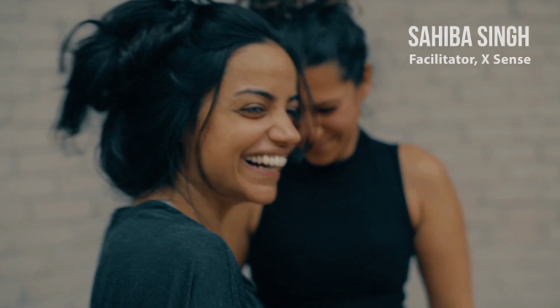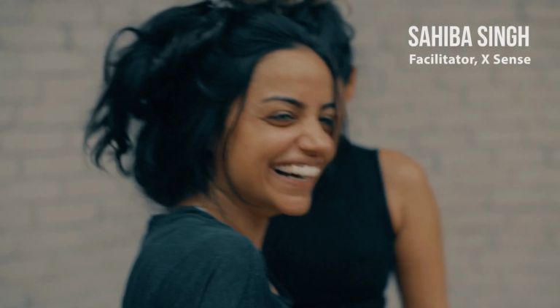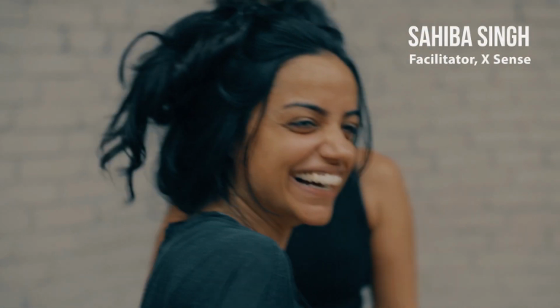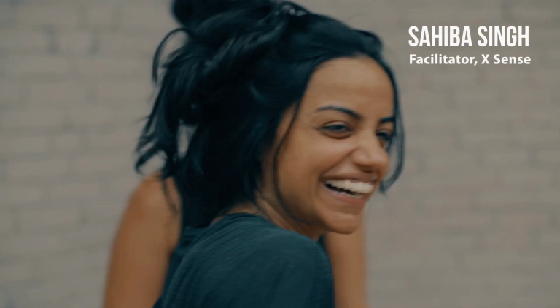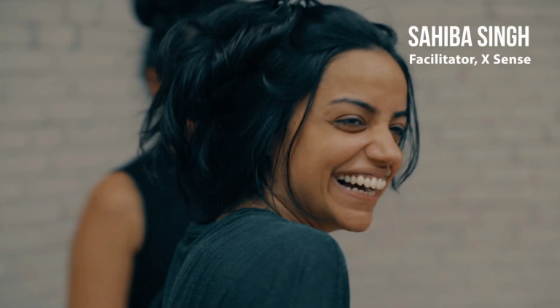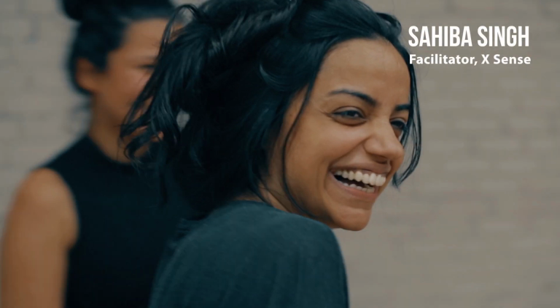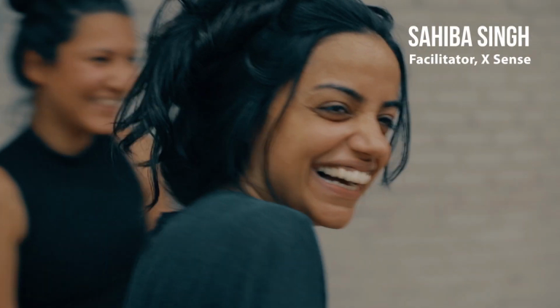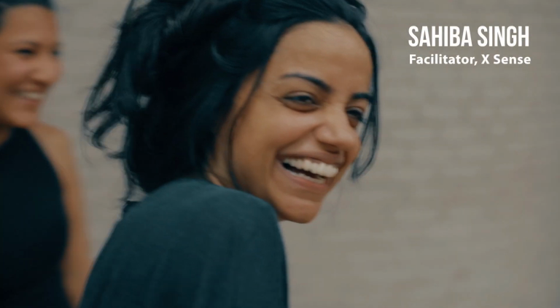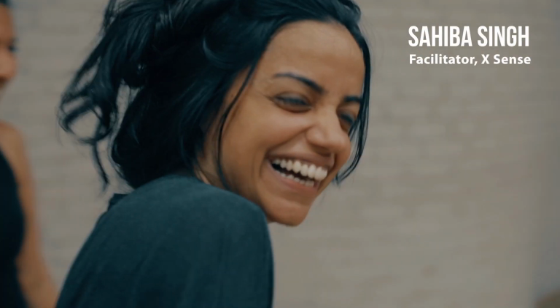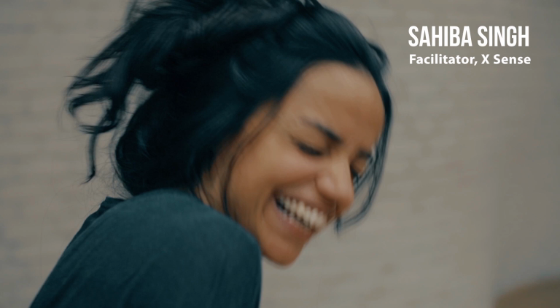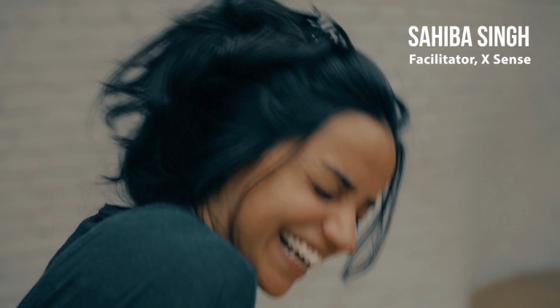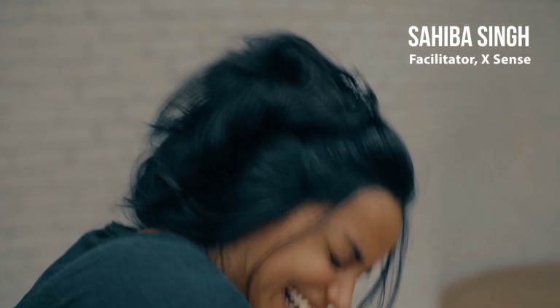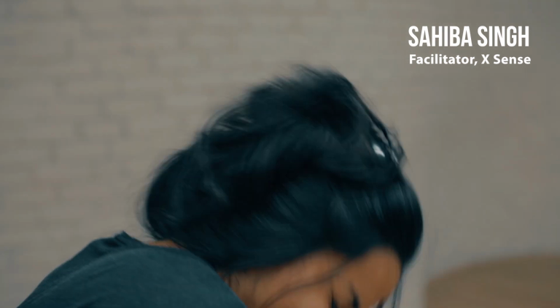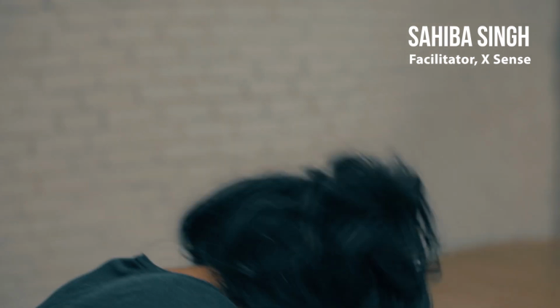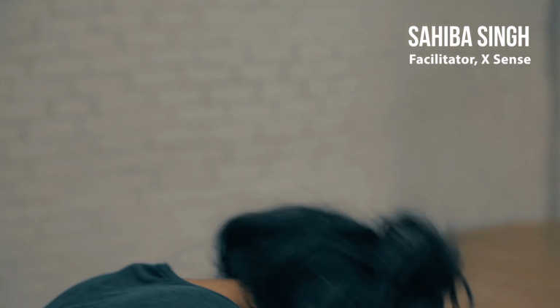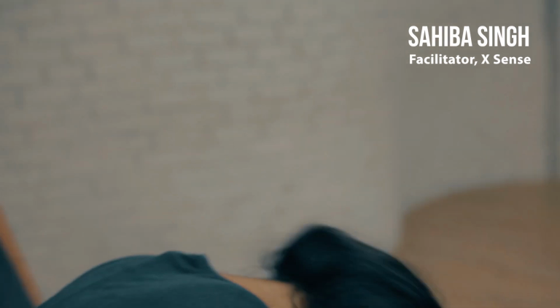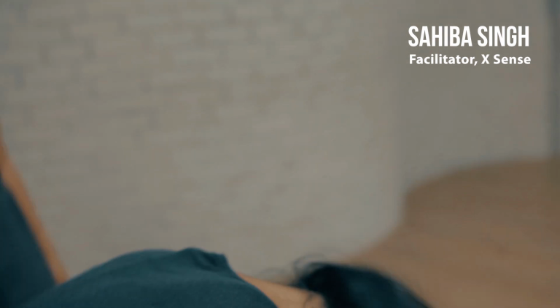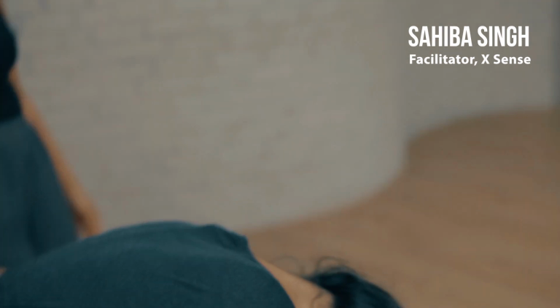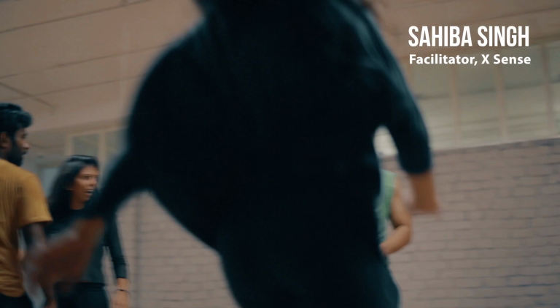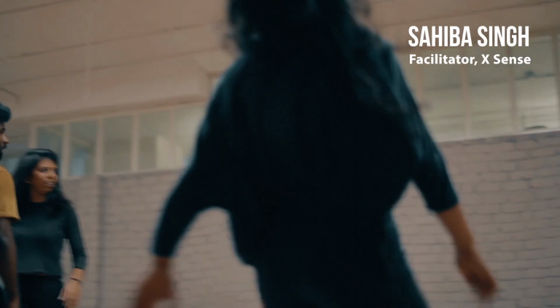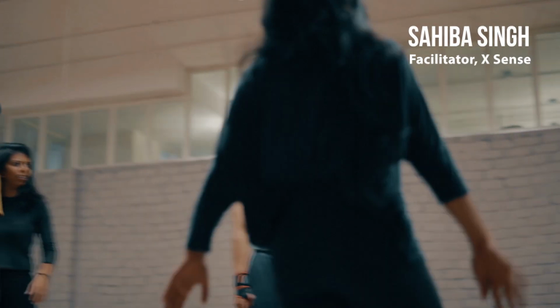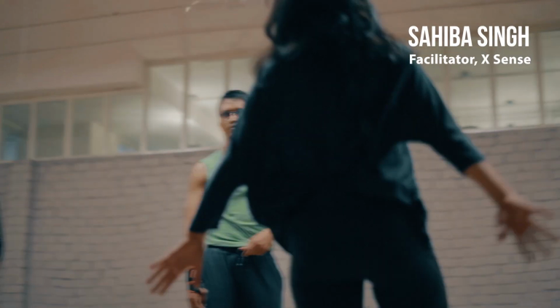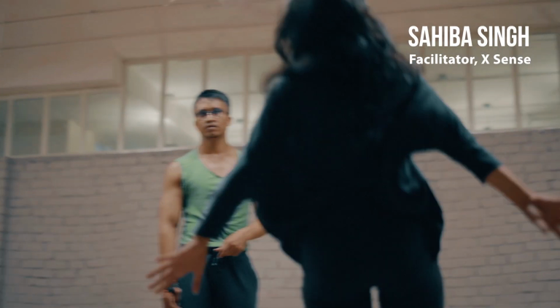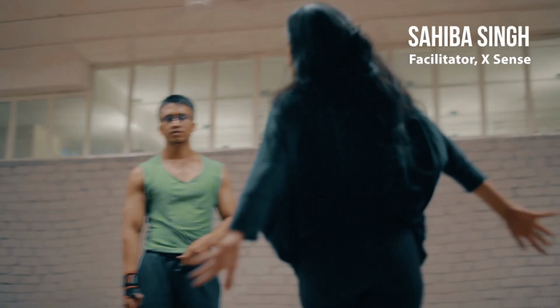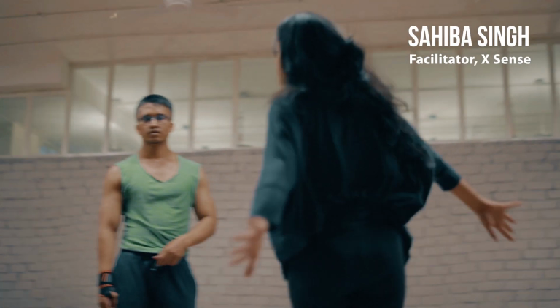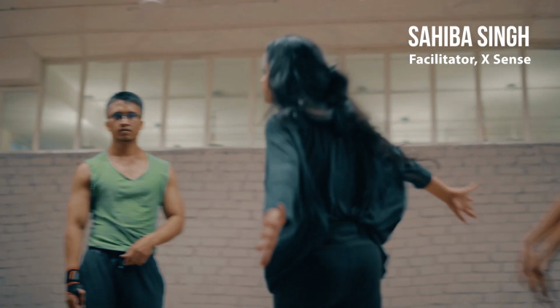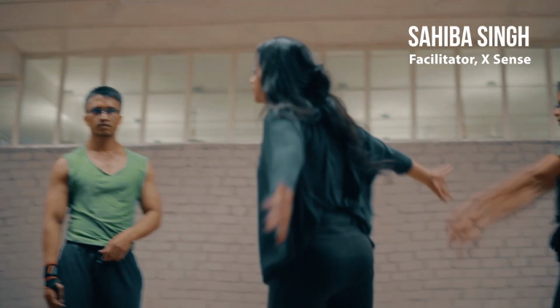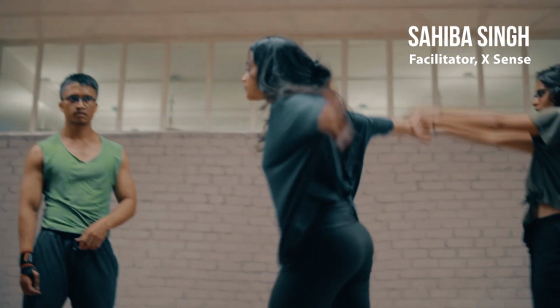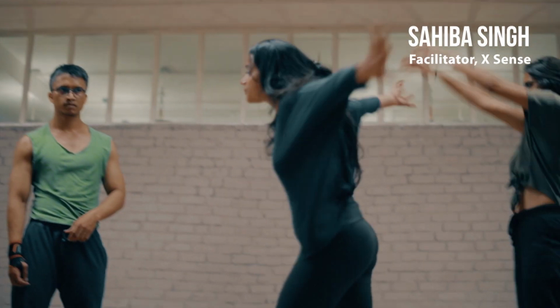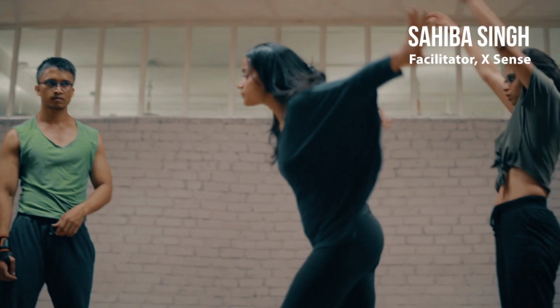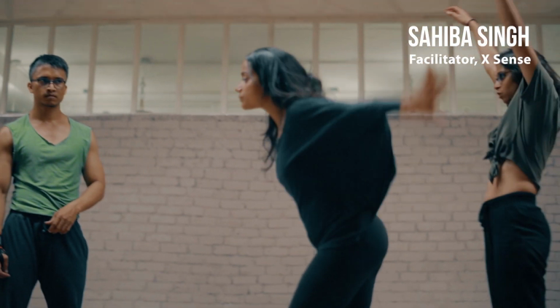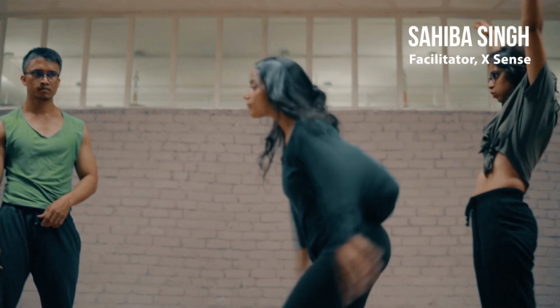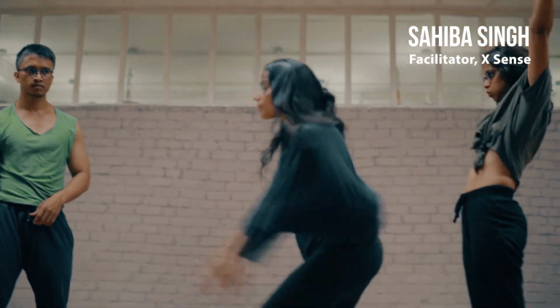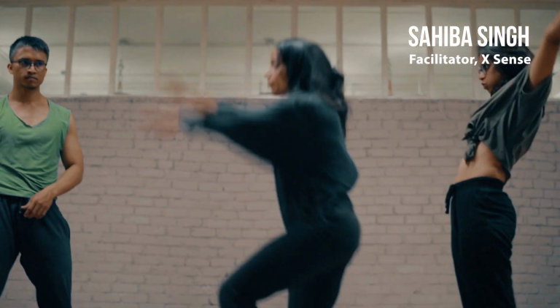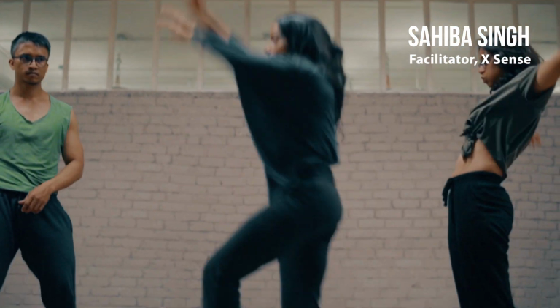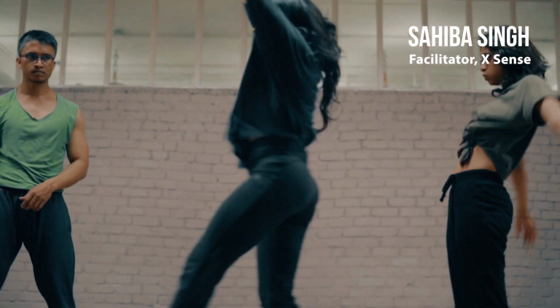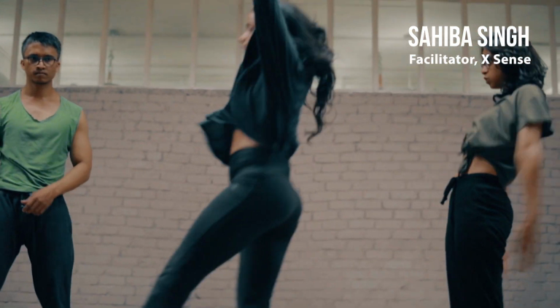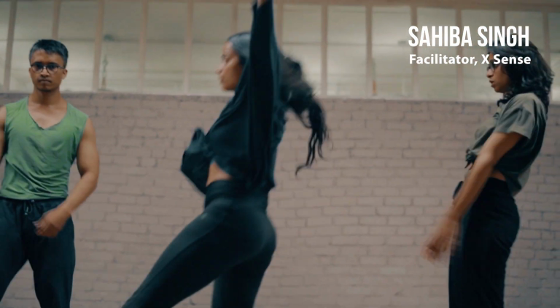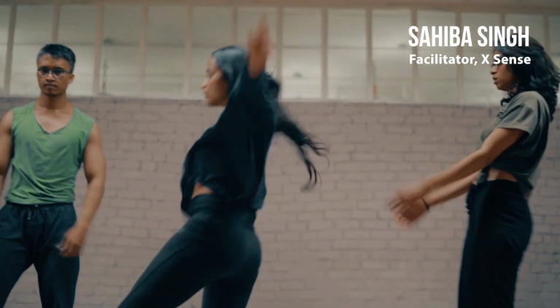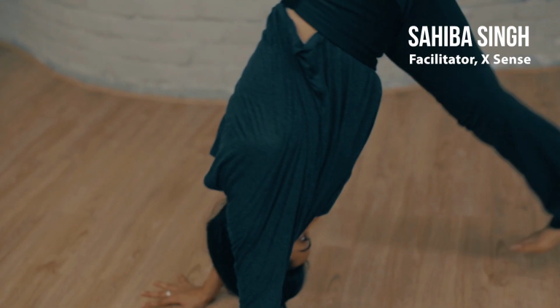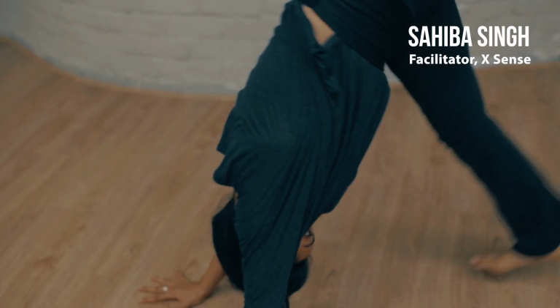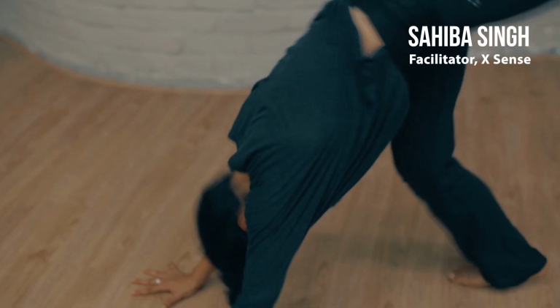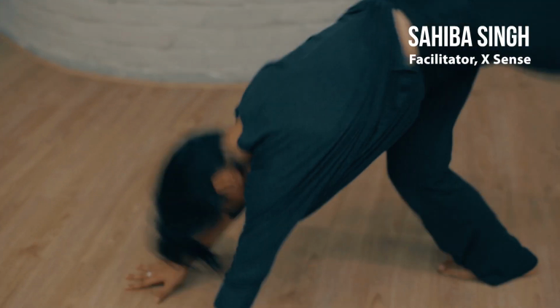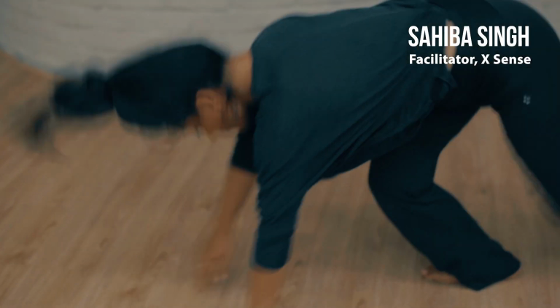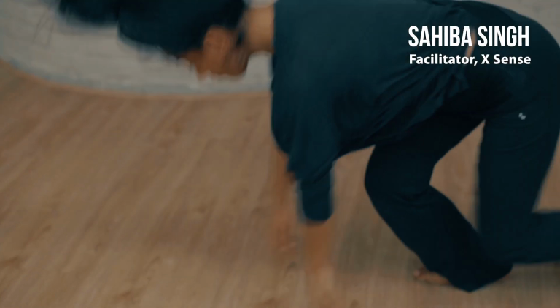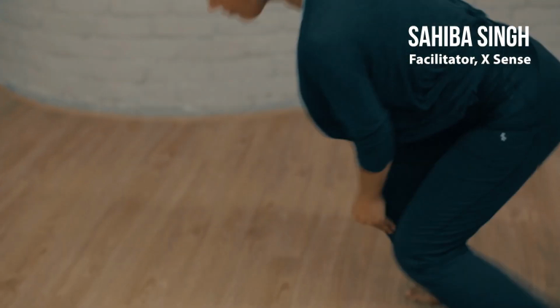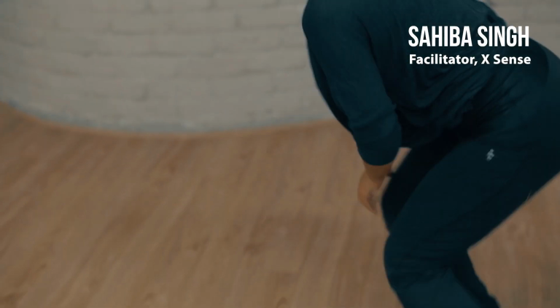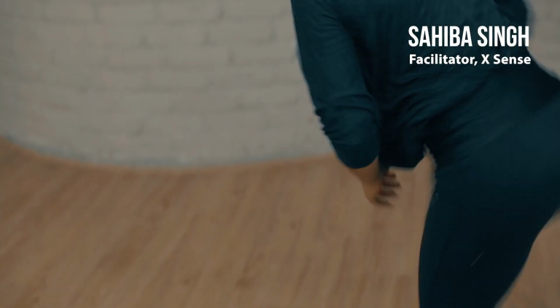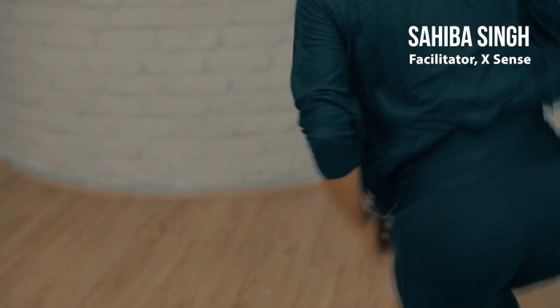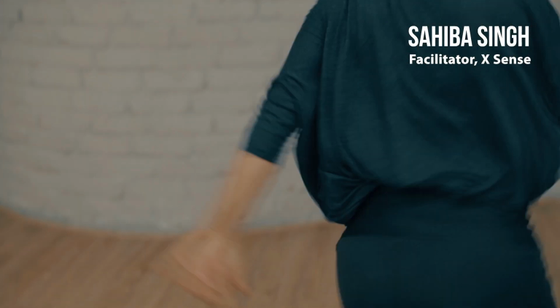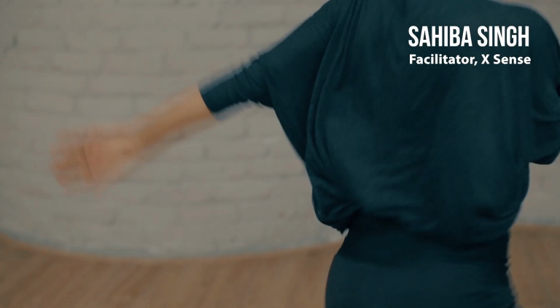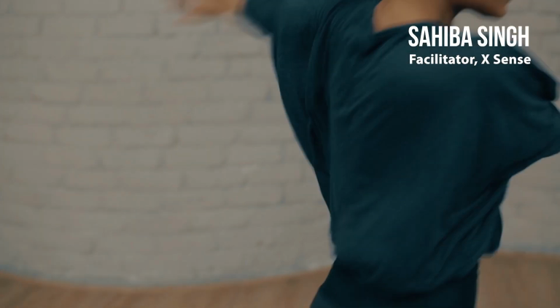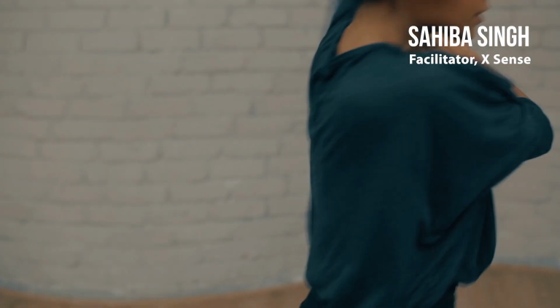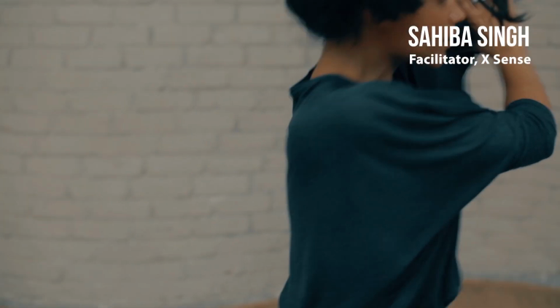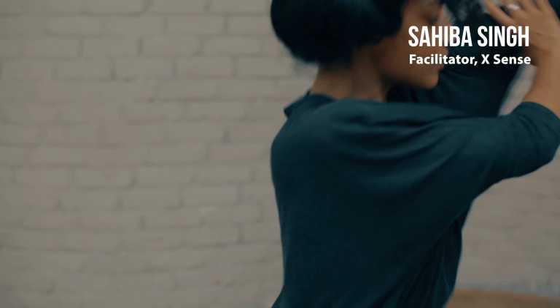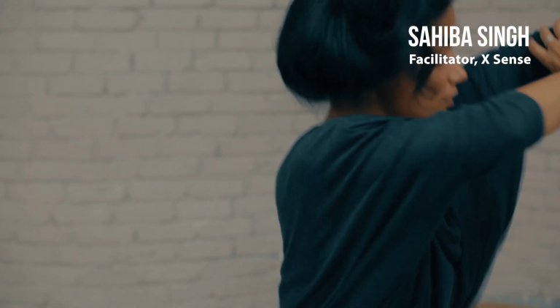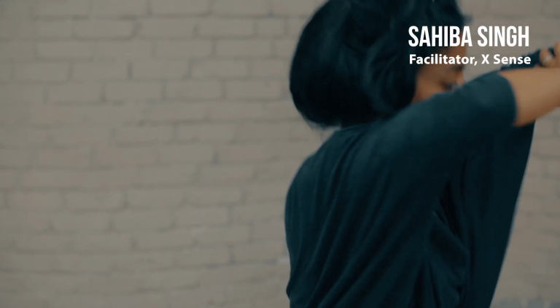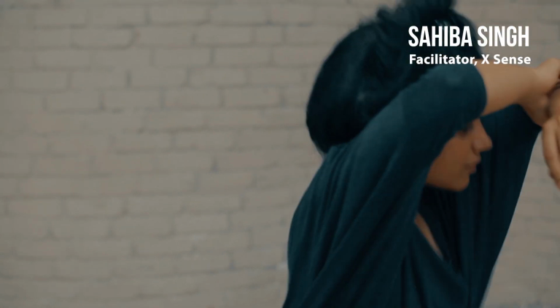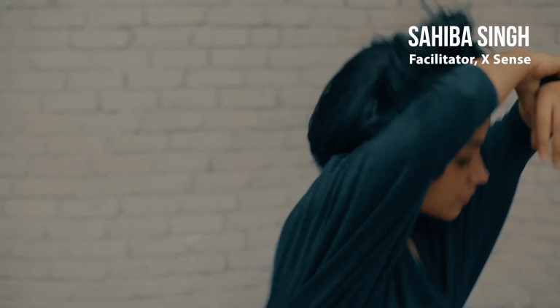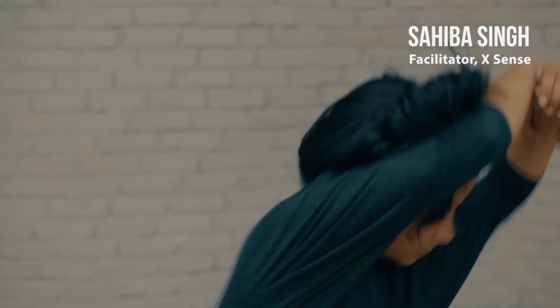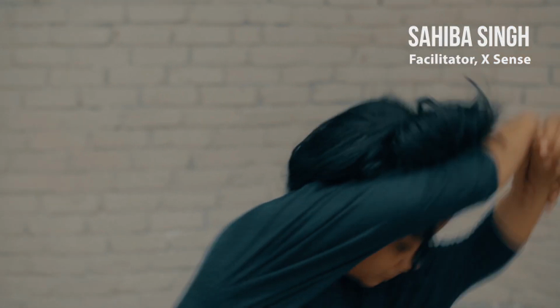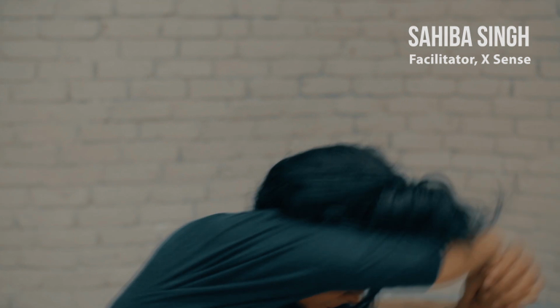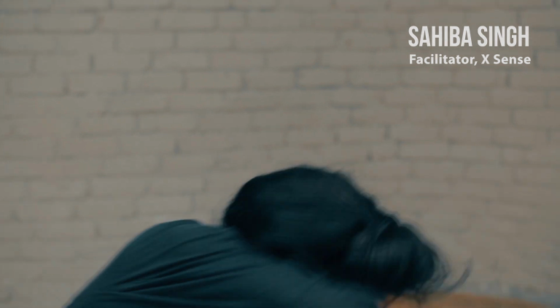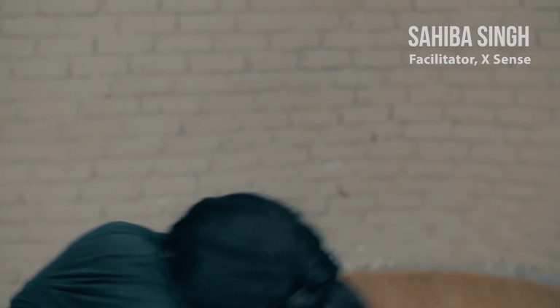I'm Sahiba and I'm your facilitator at XSENS. I'm going to be teaching choreography and release technique.